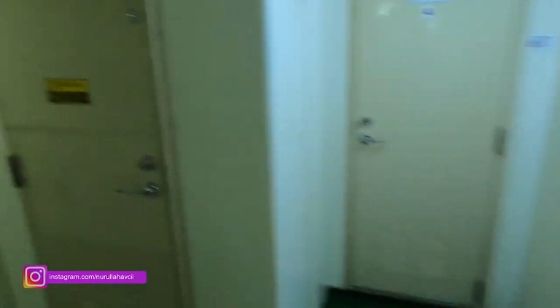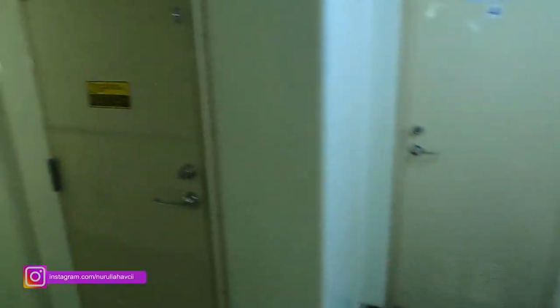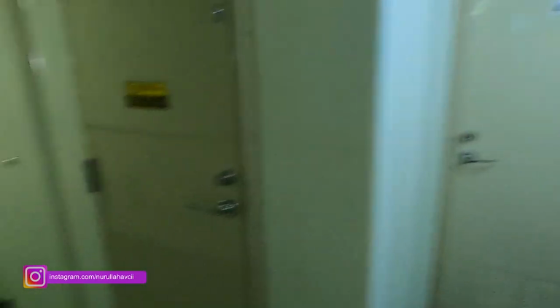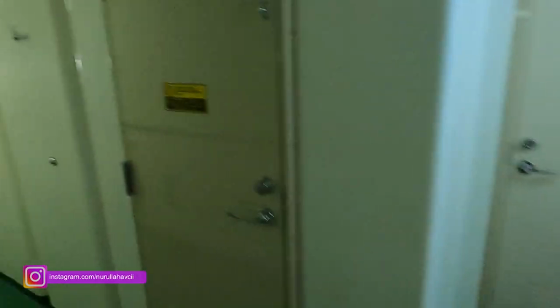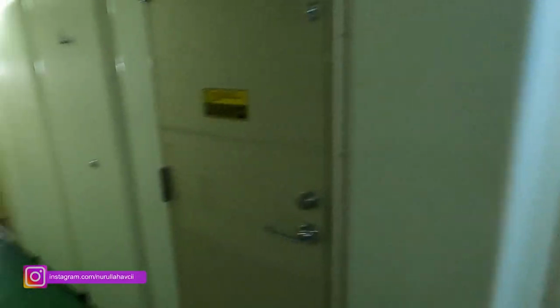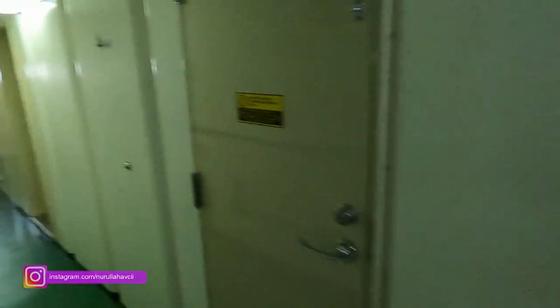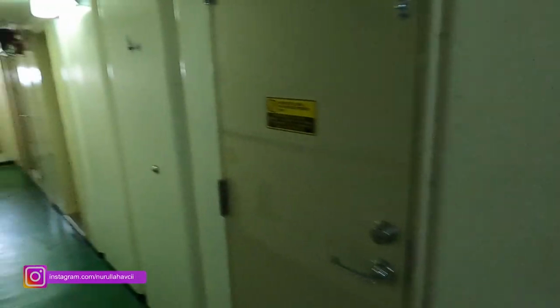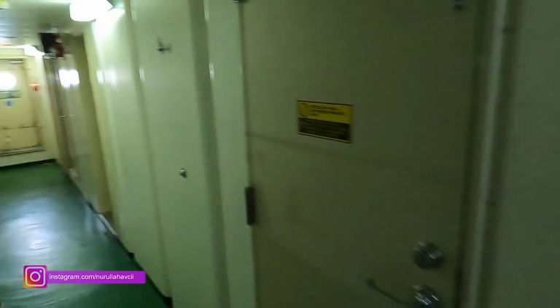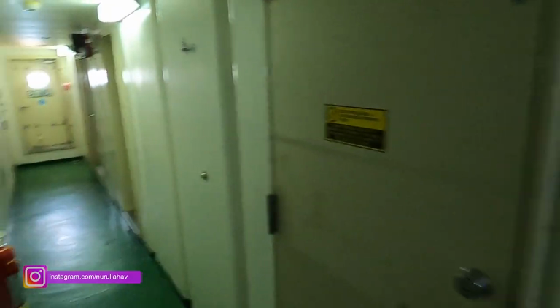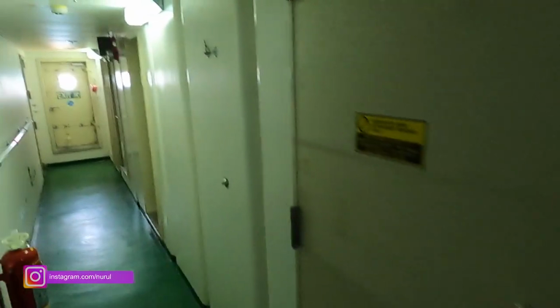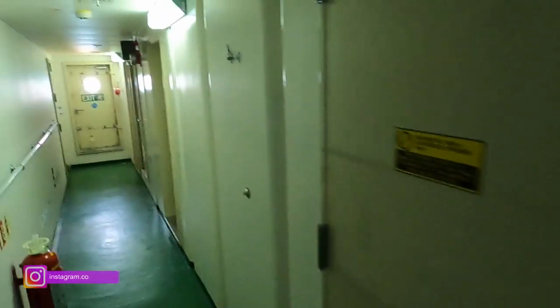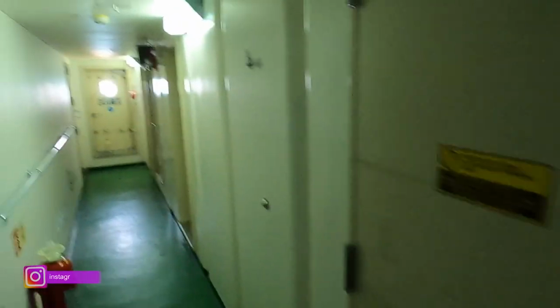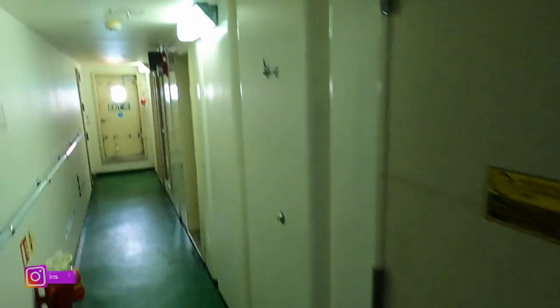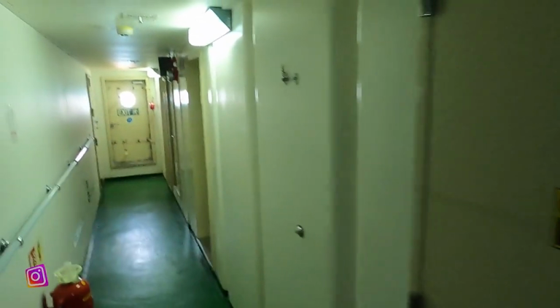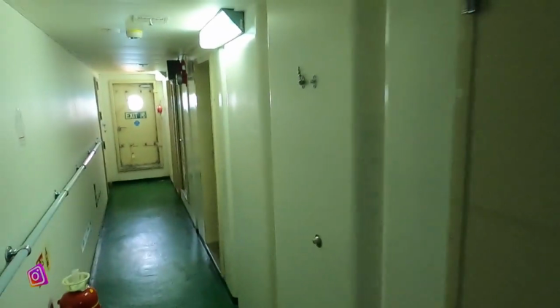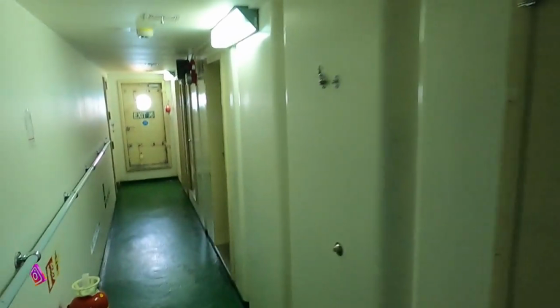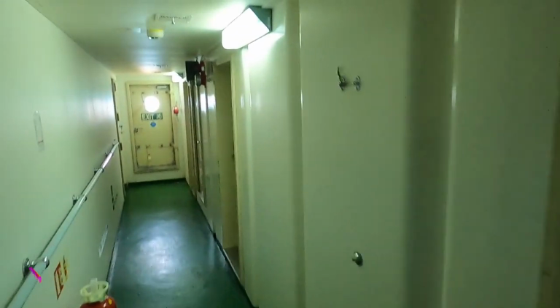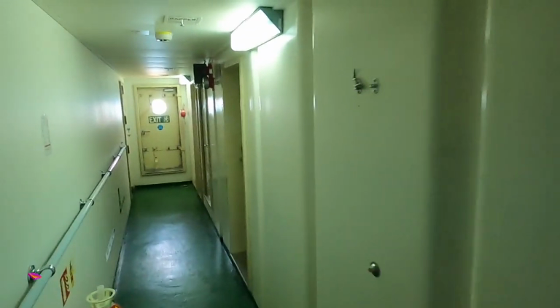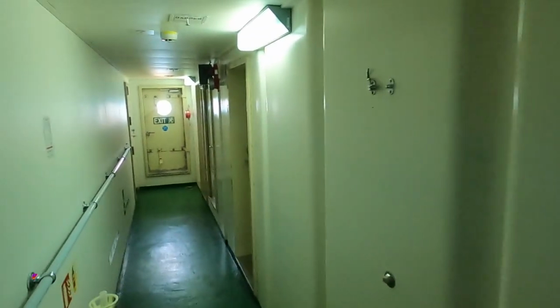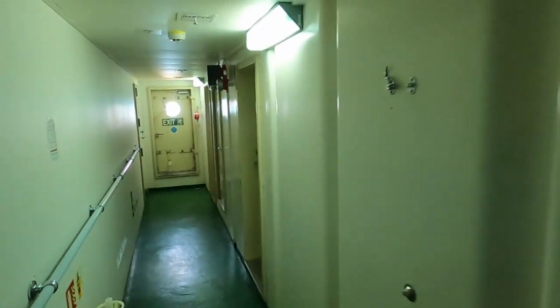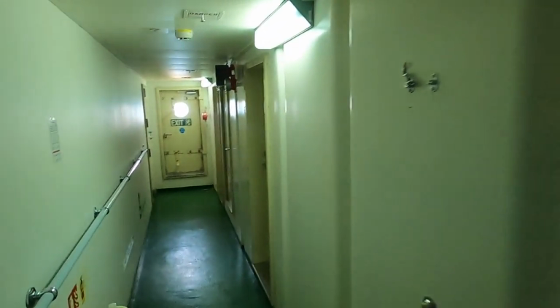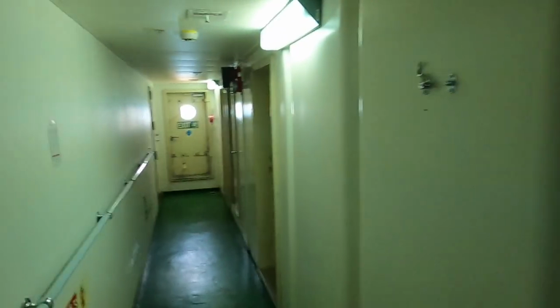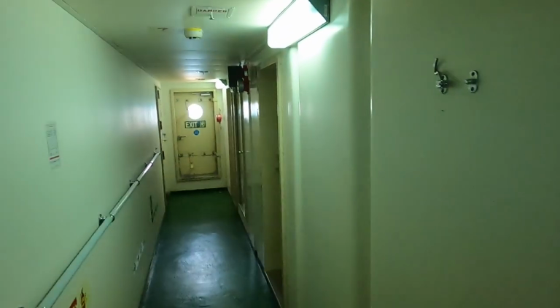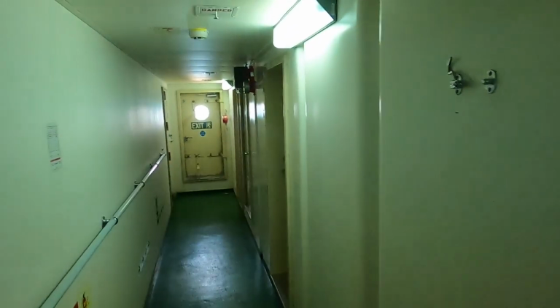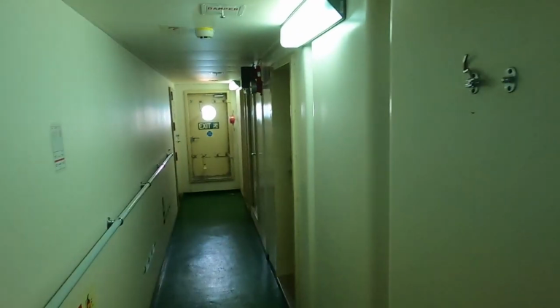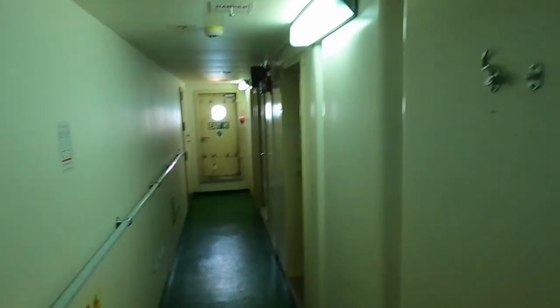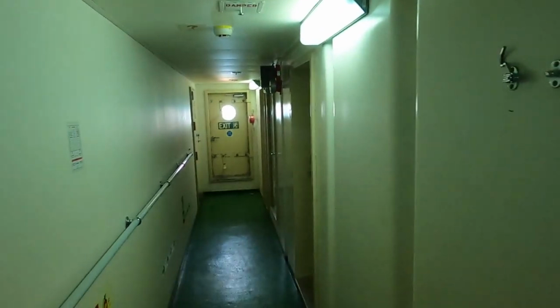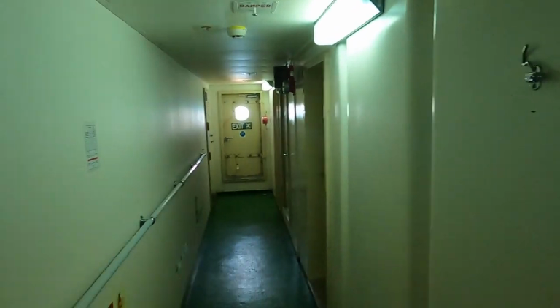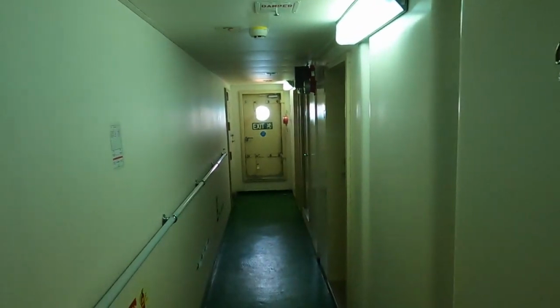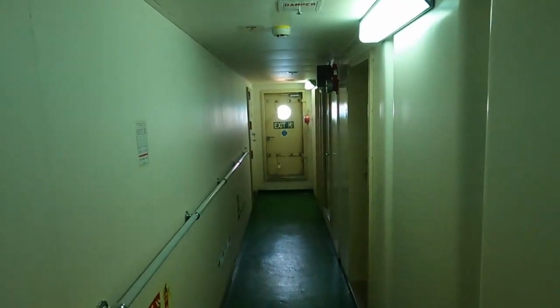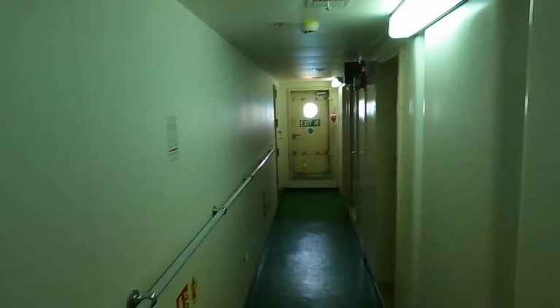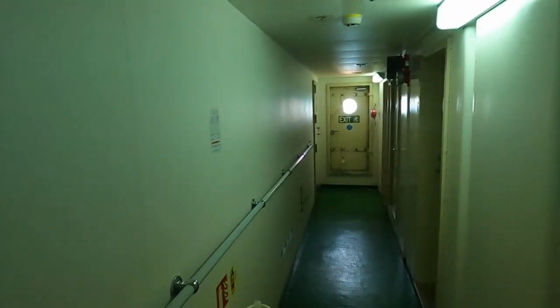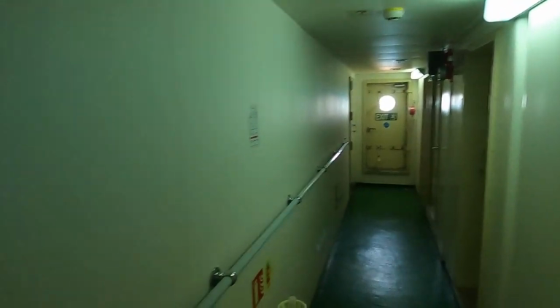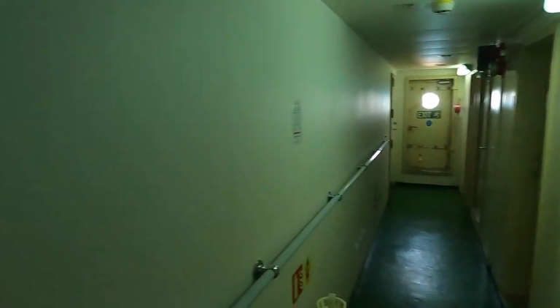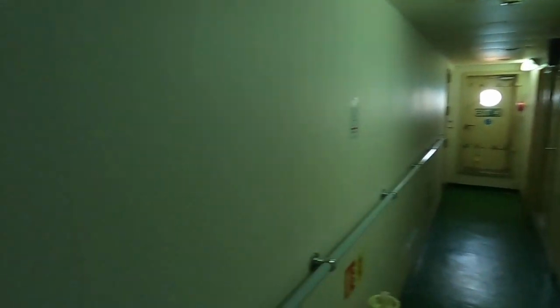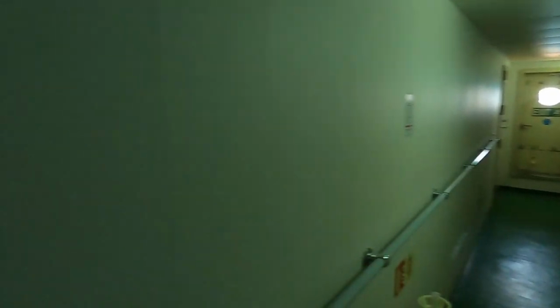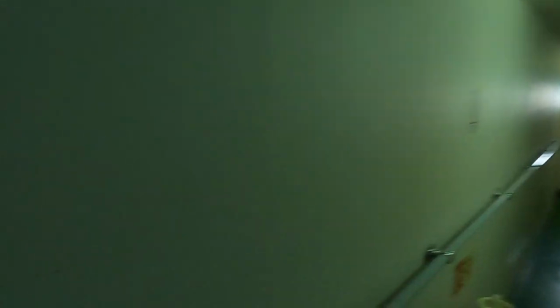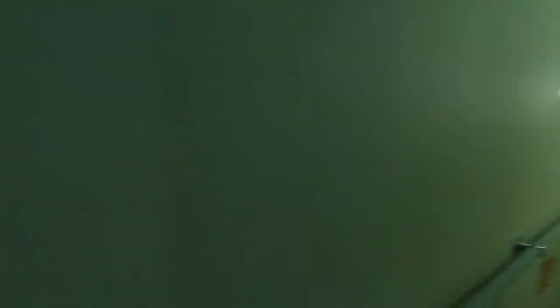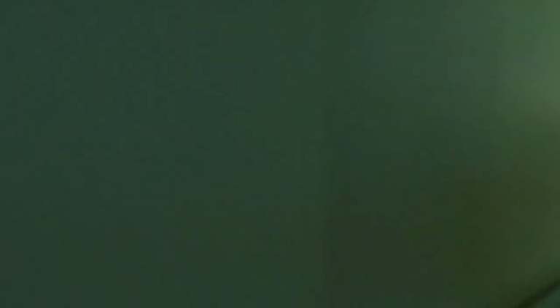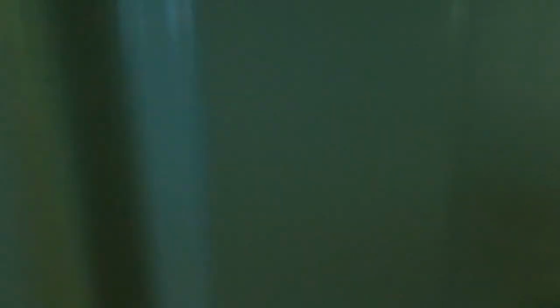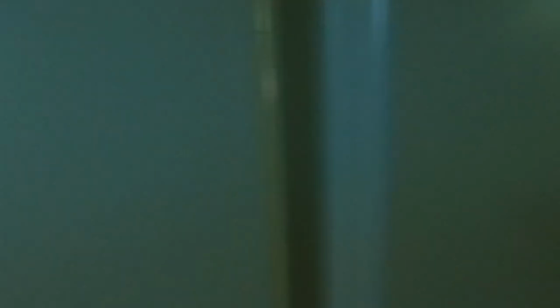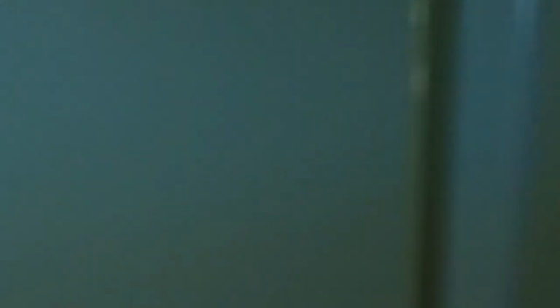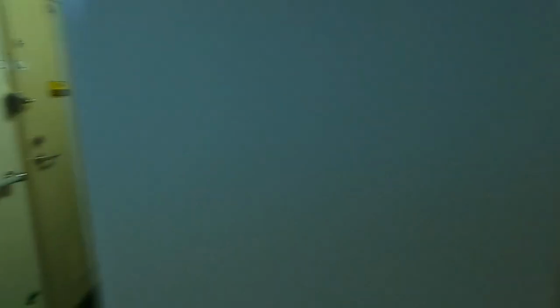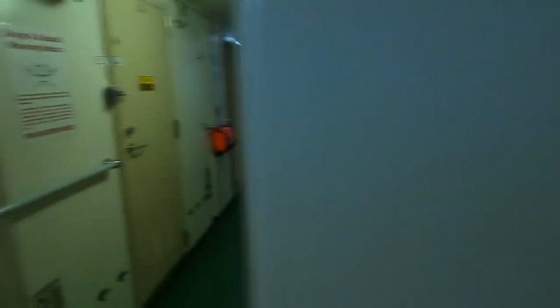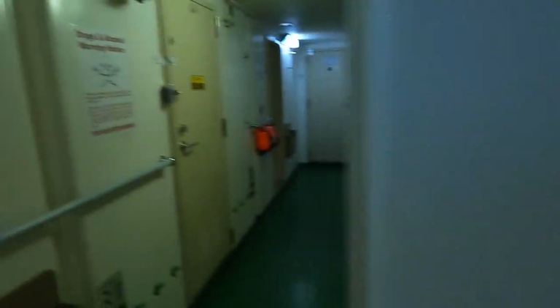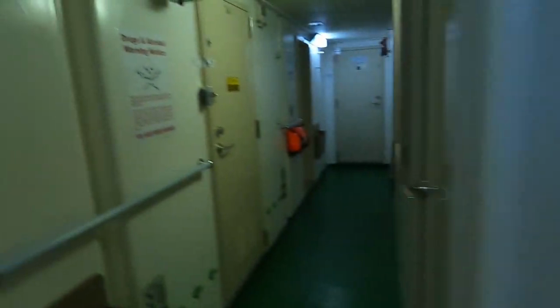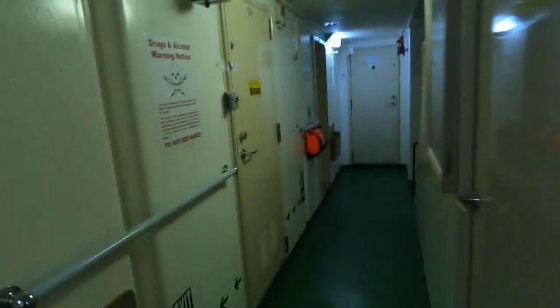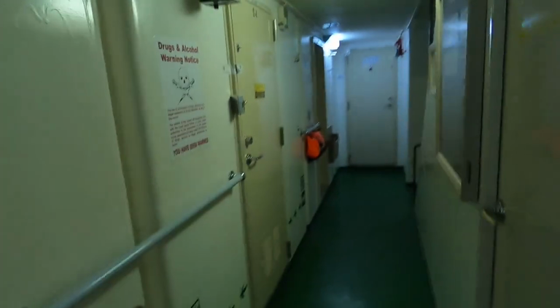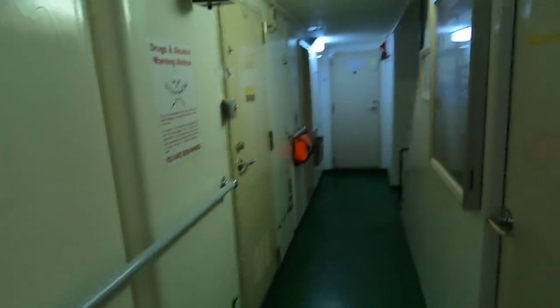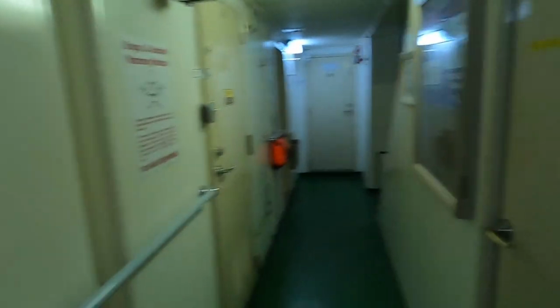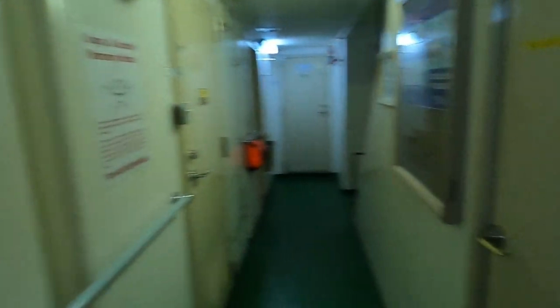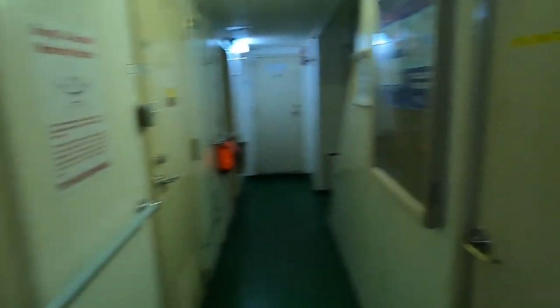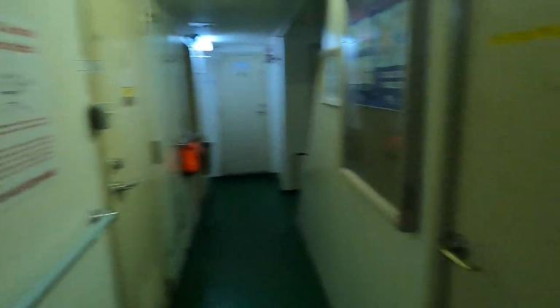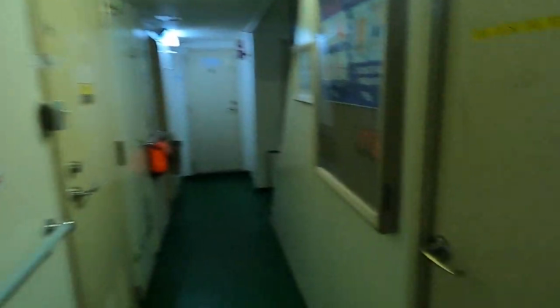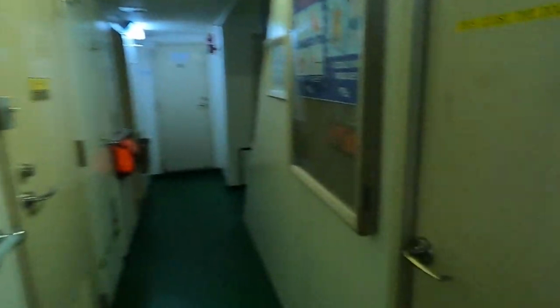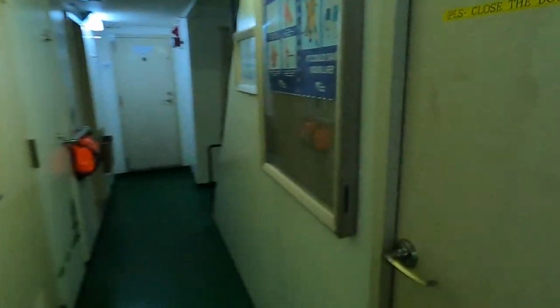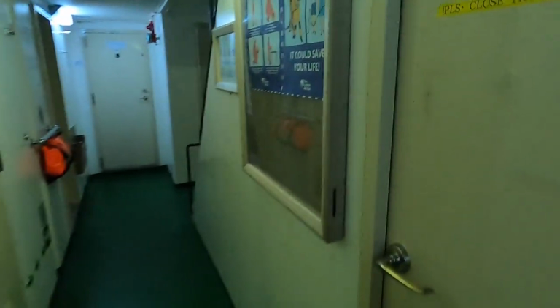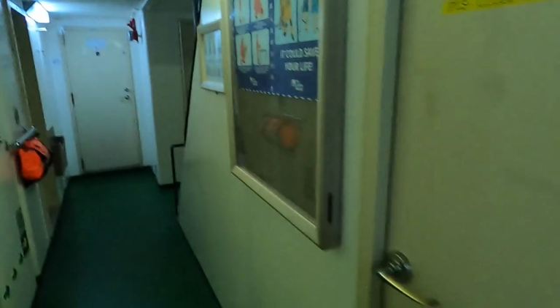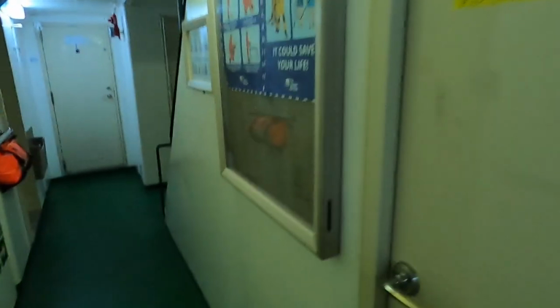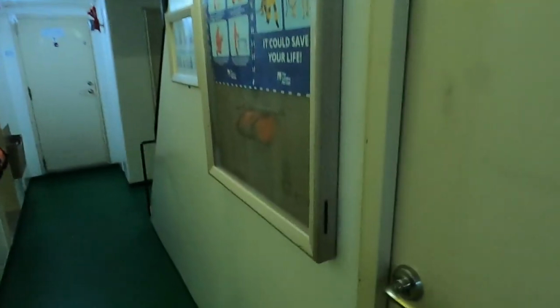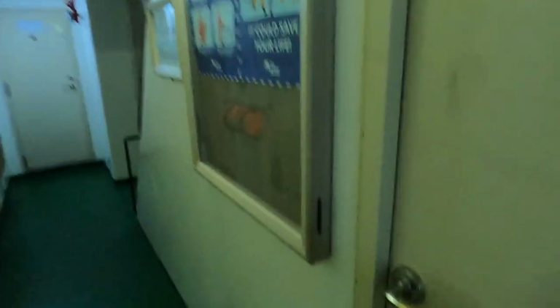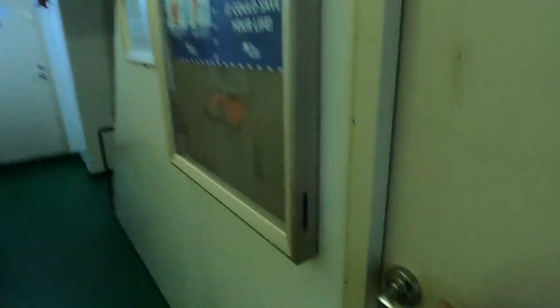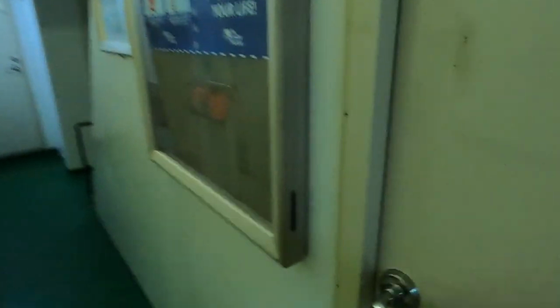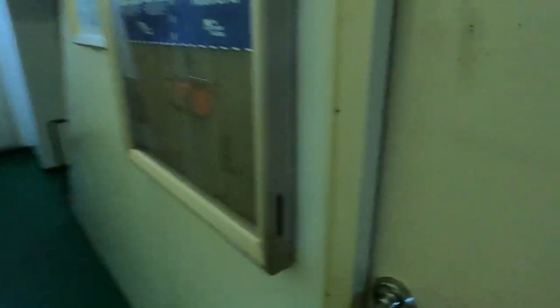Buraya doğru gidiyoruz; en sonda revir var. Revir videosunu daha önce çekmiştim, orada izleyebilirsiniz.